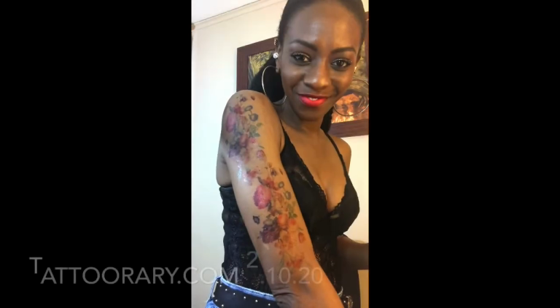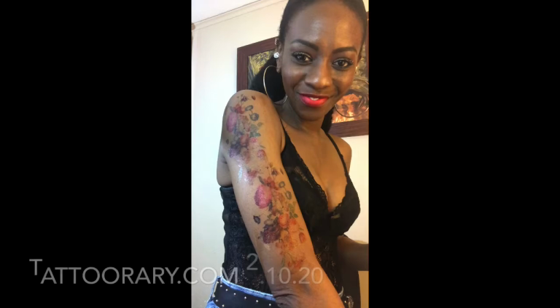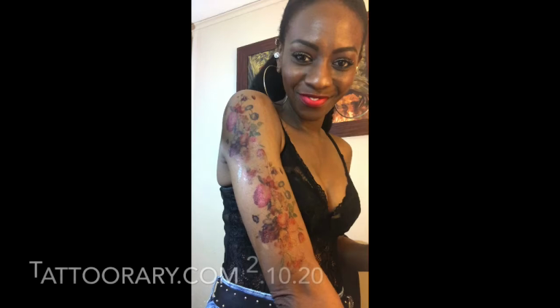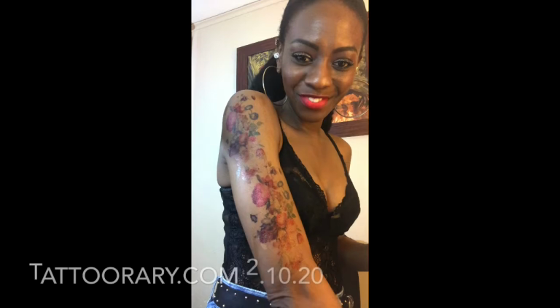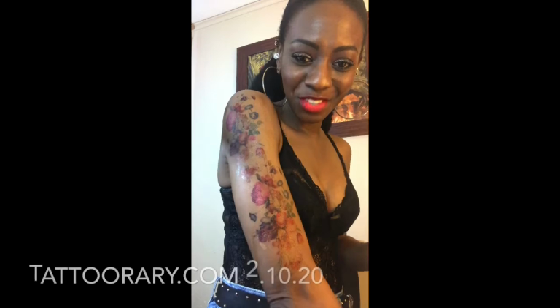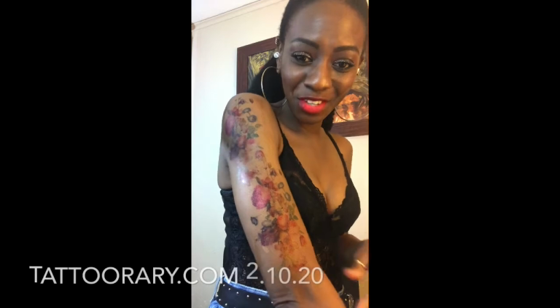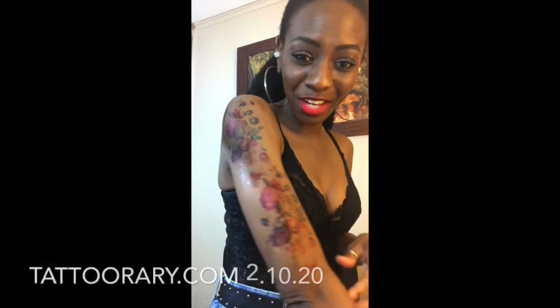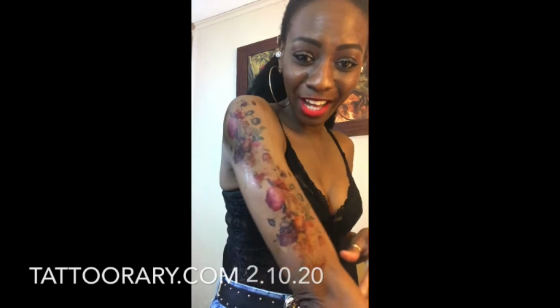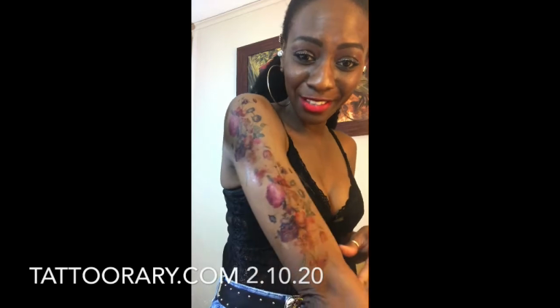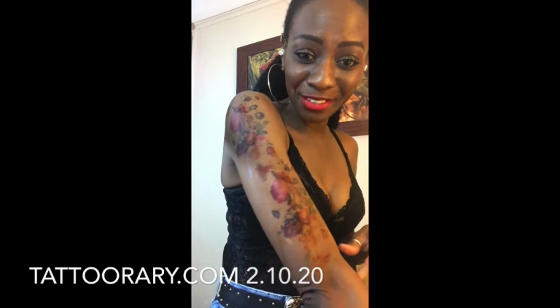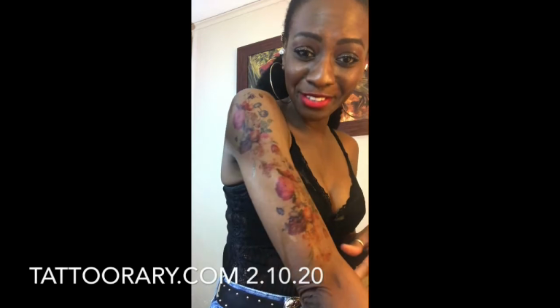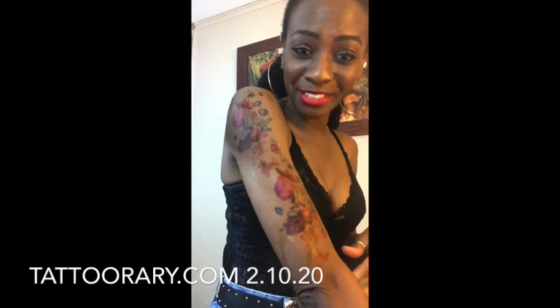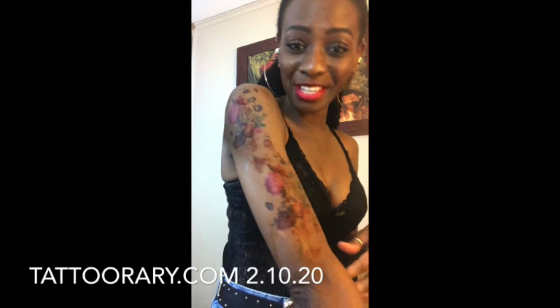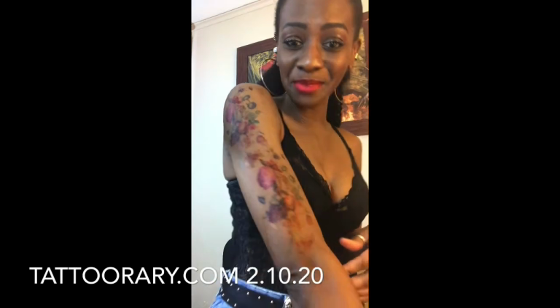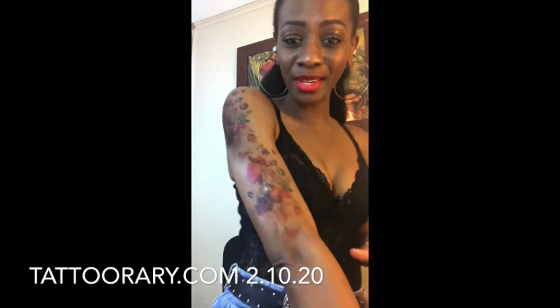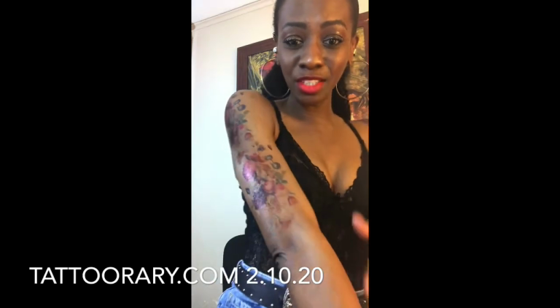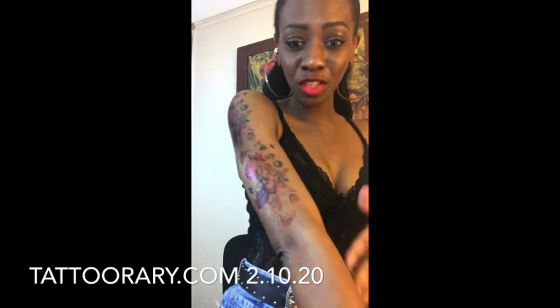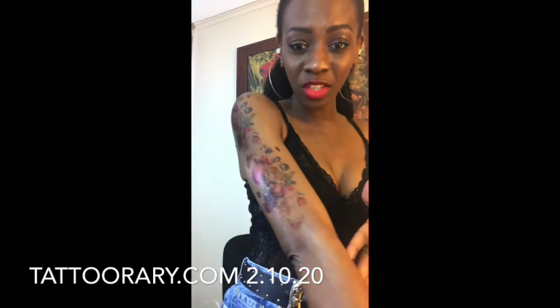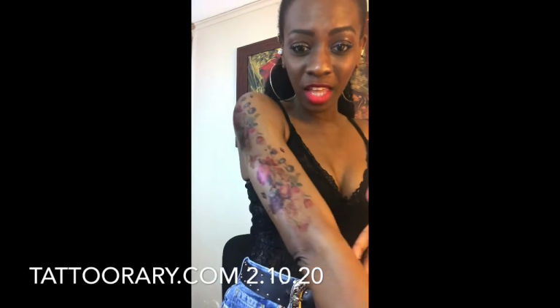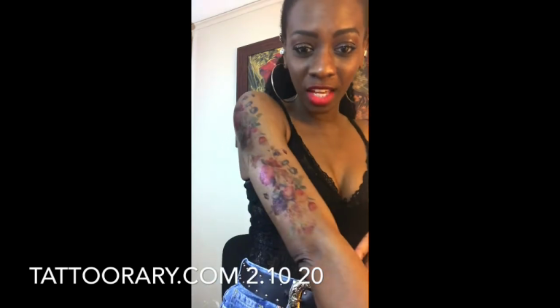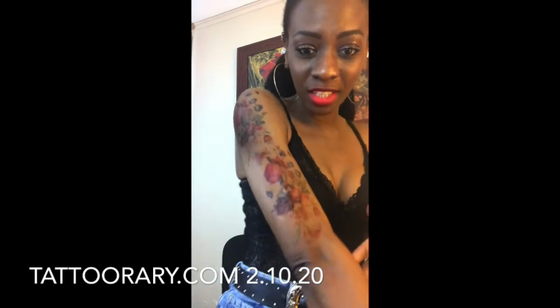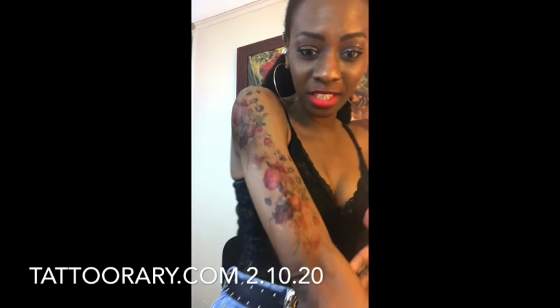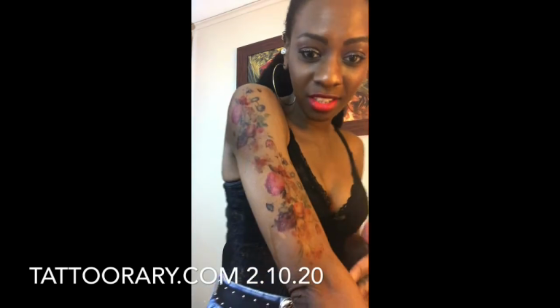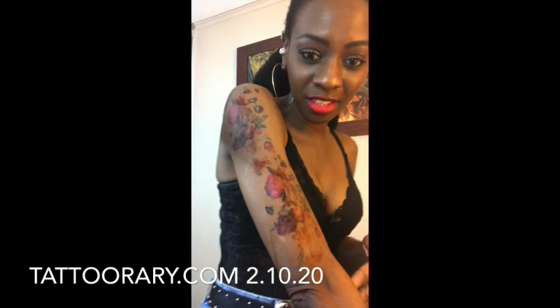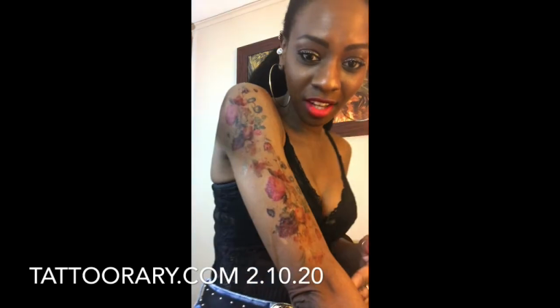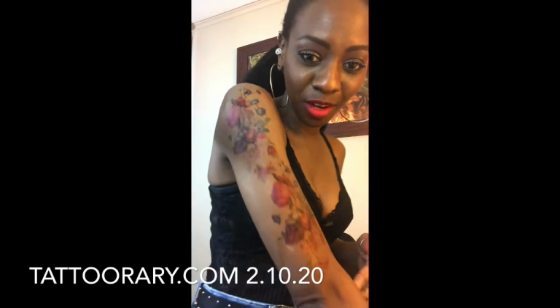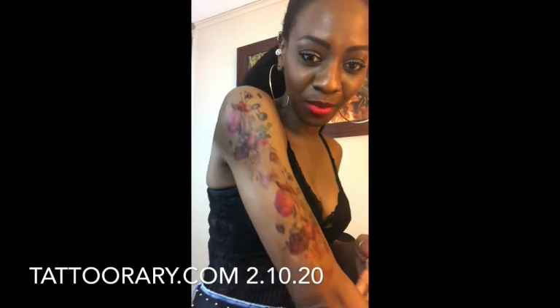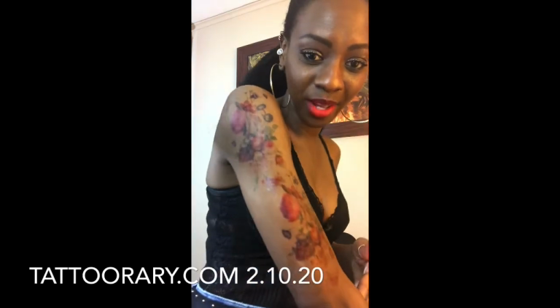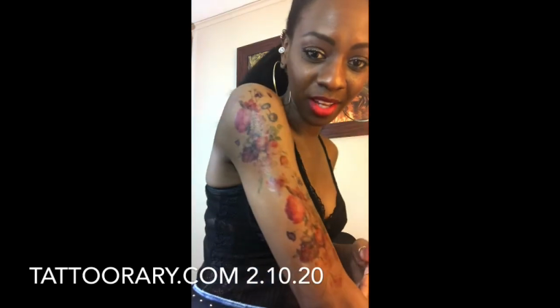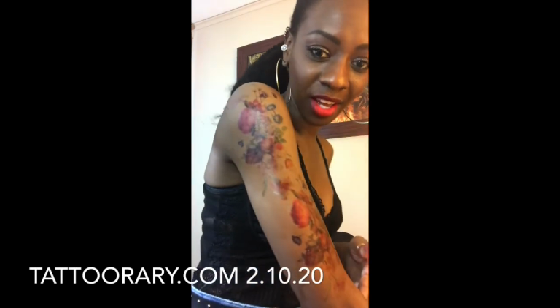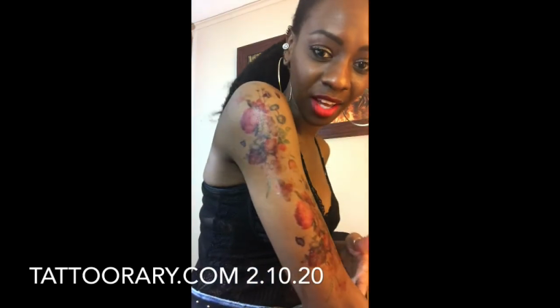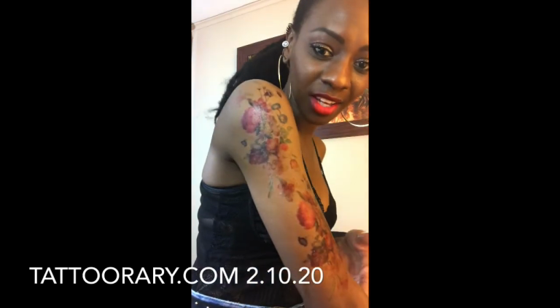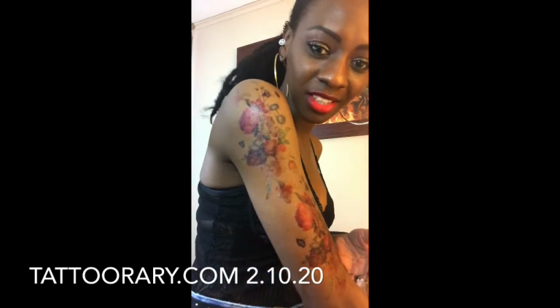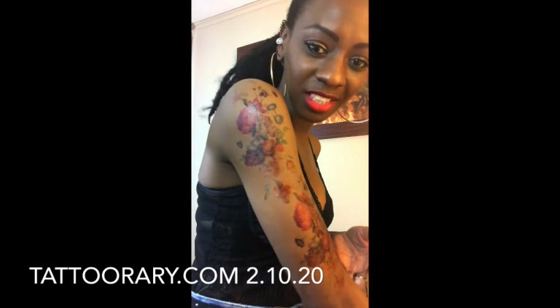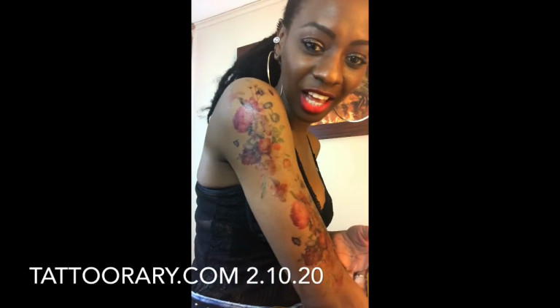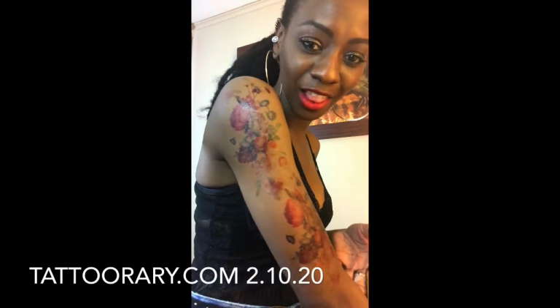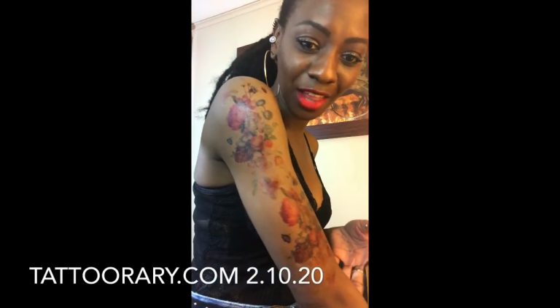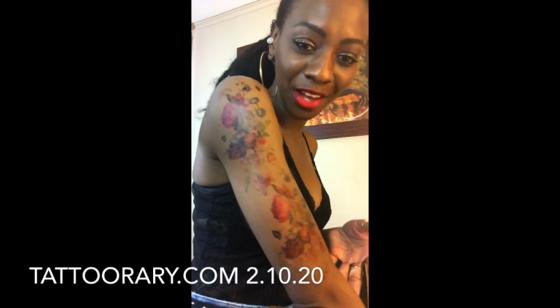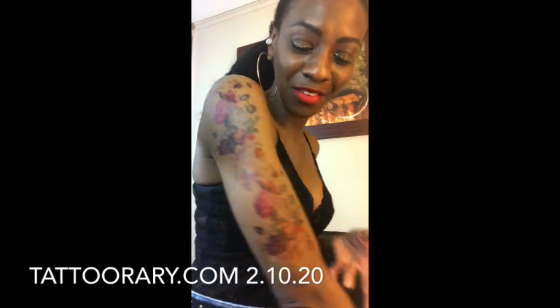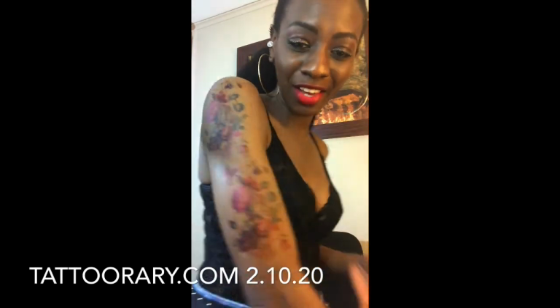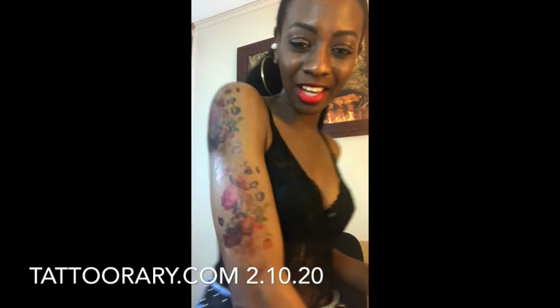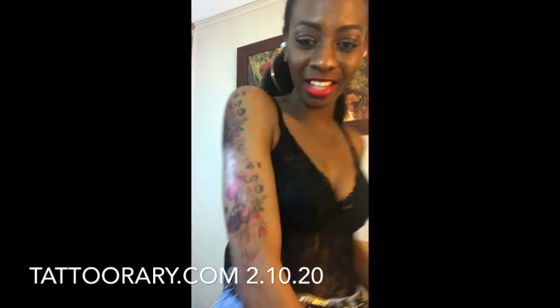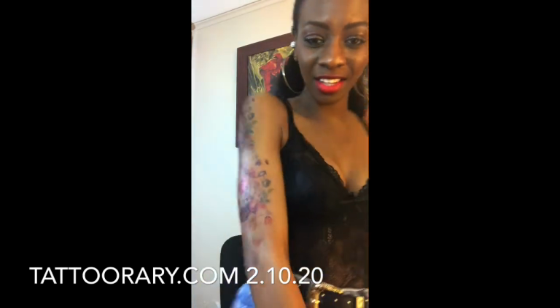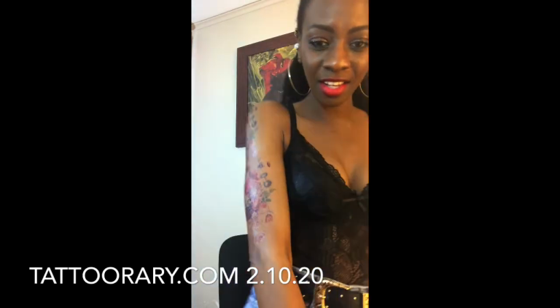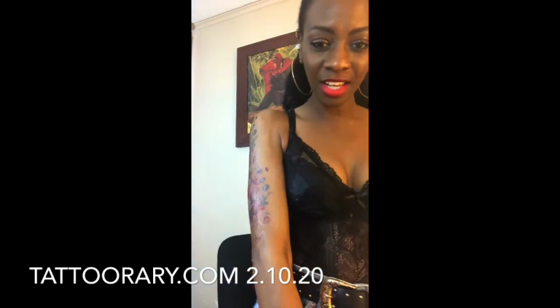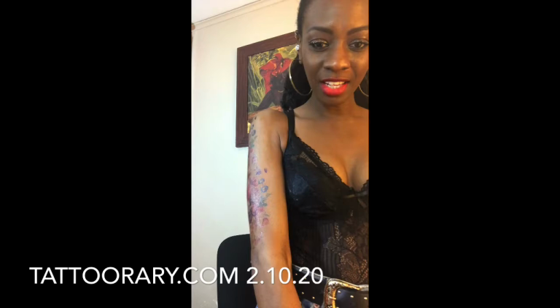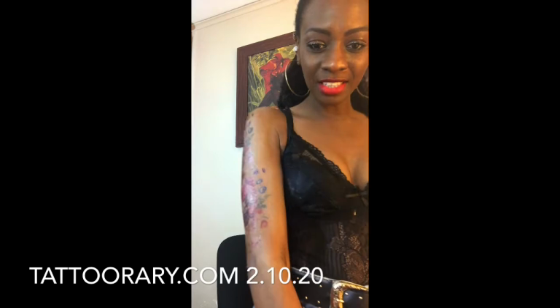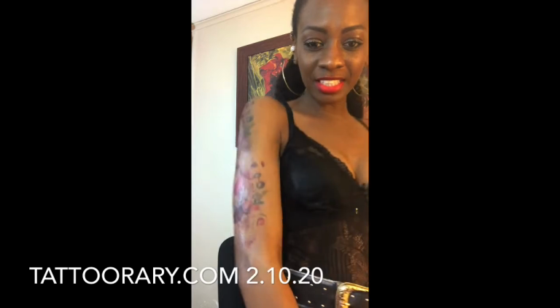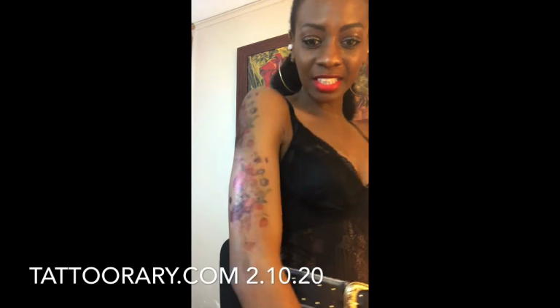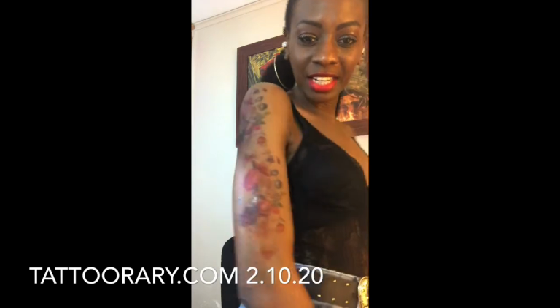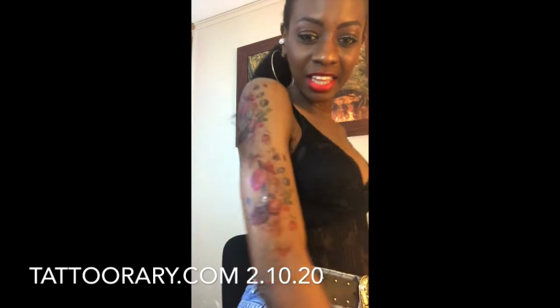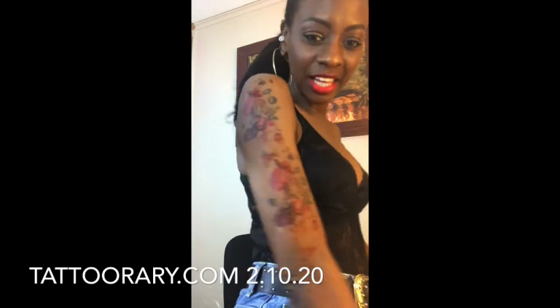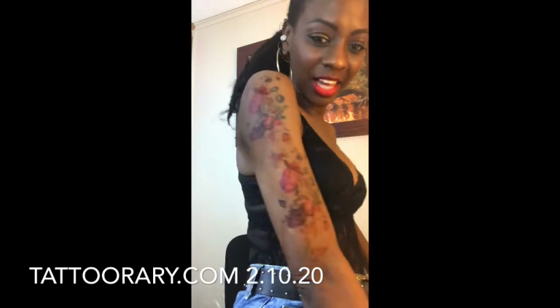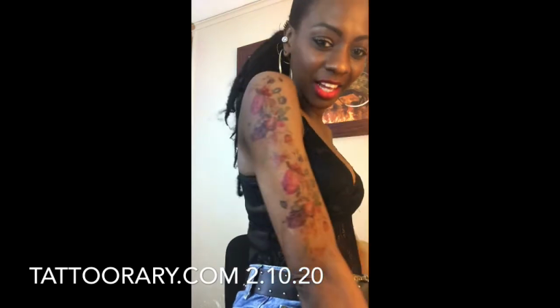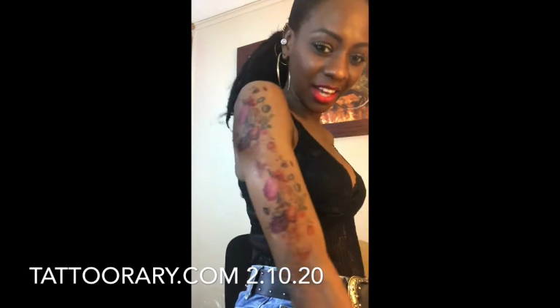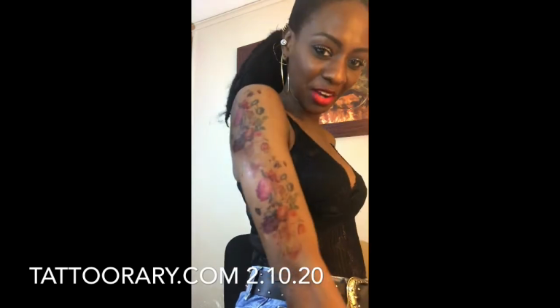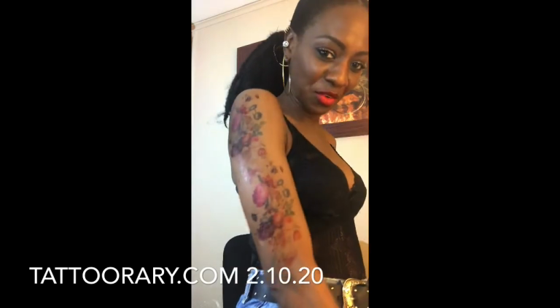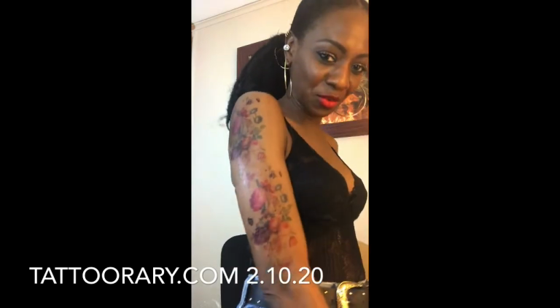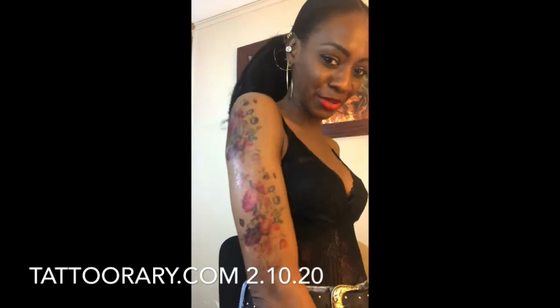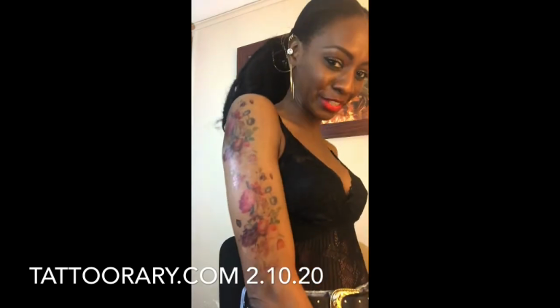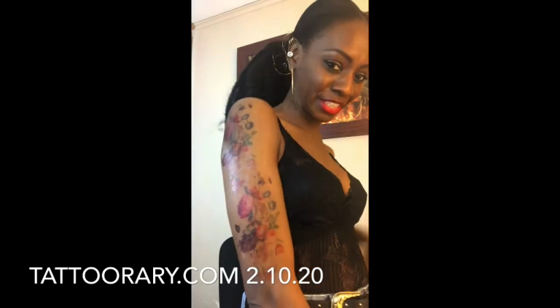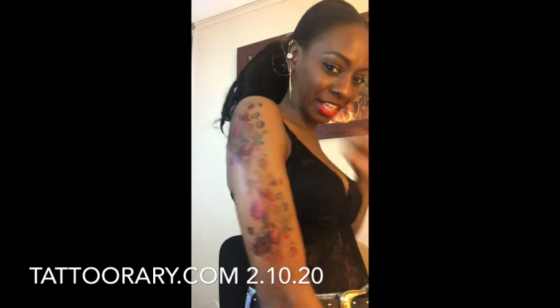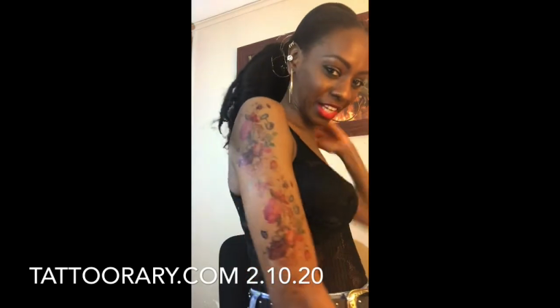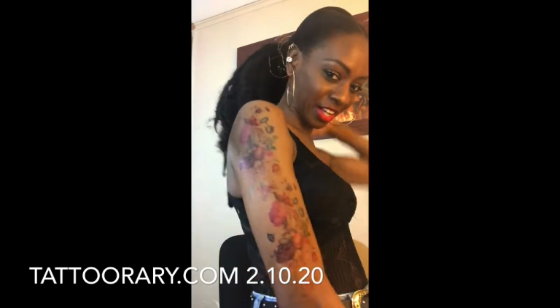You guys just saw me do this — oh my gosh, I love it! Doesn't it look like I have a real sleeve?